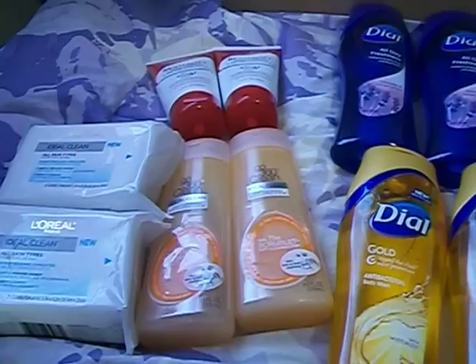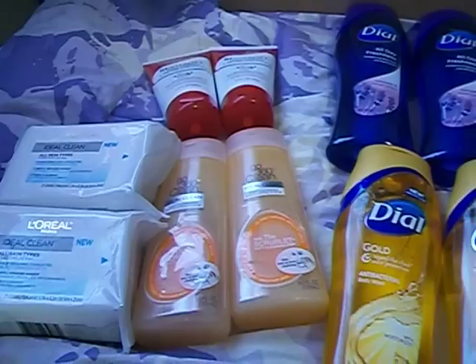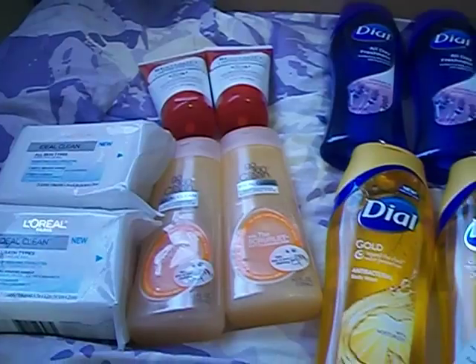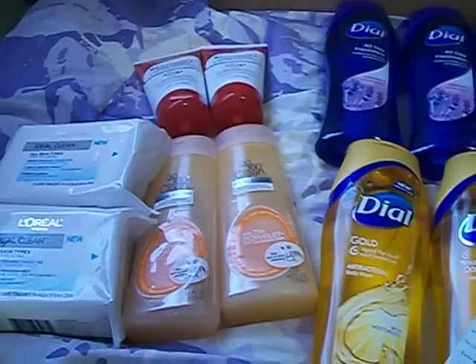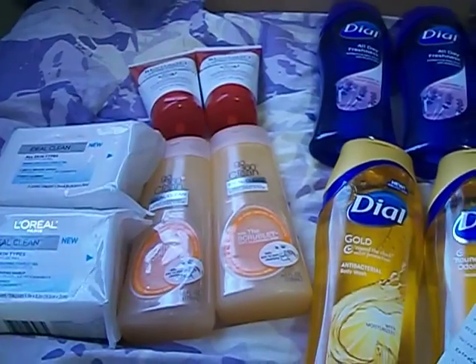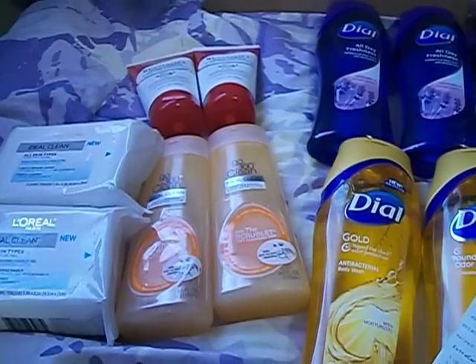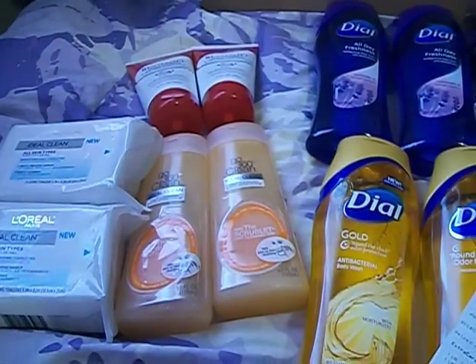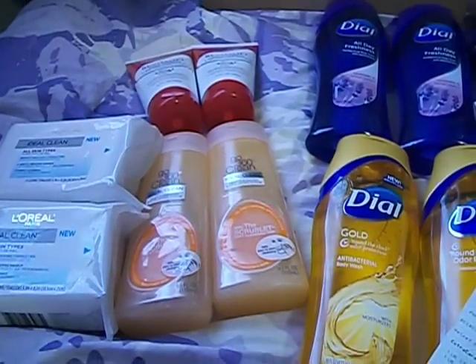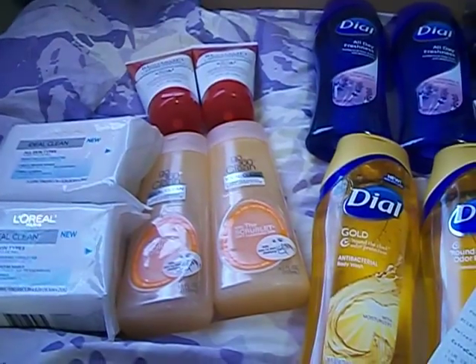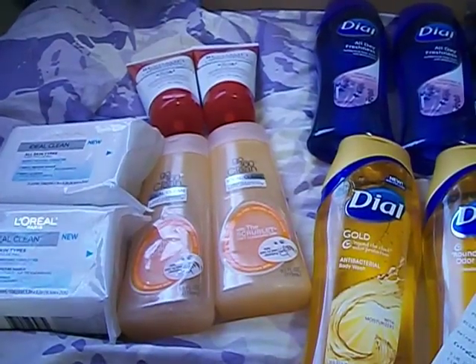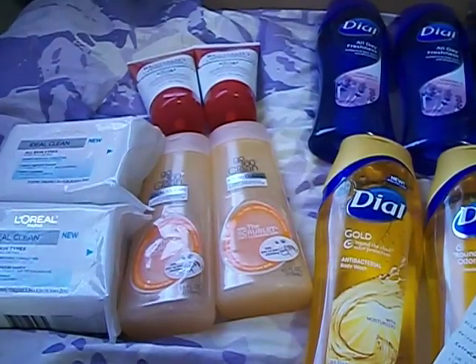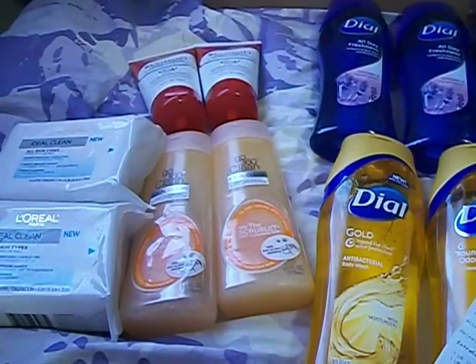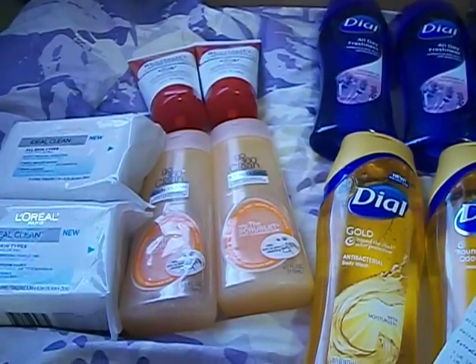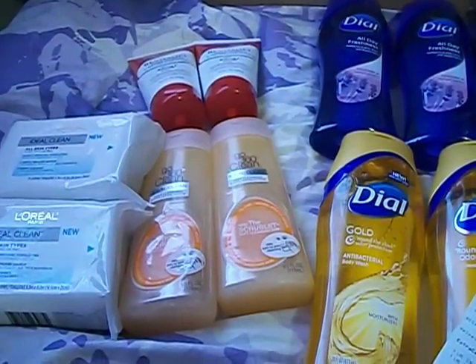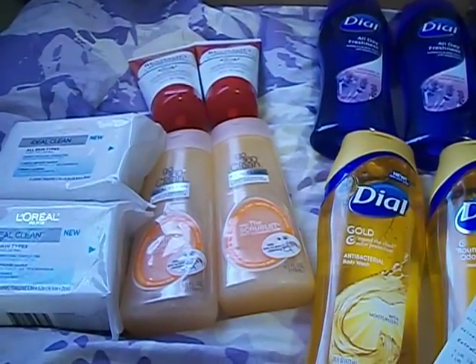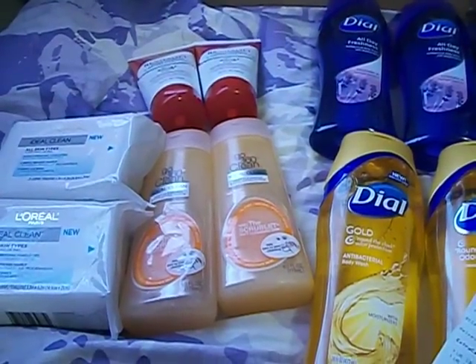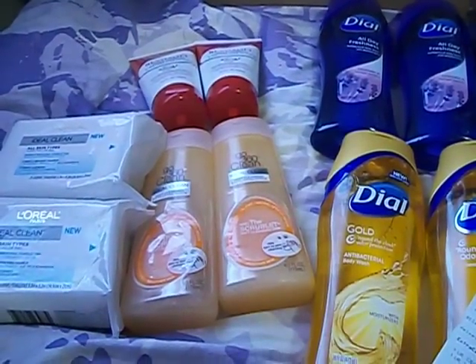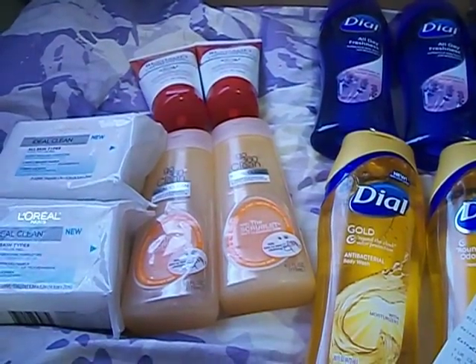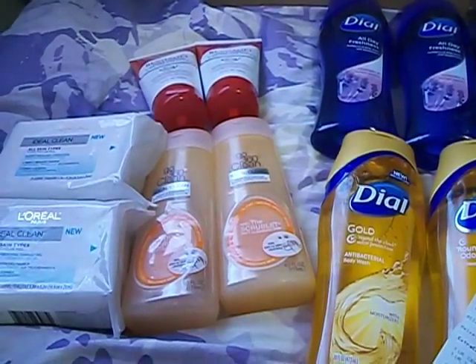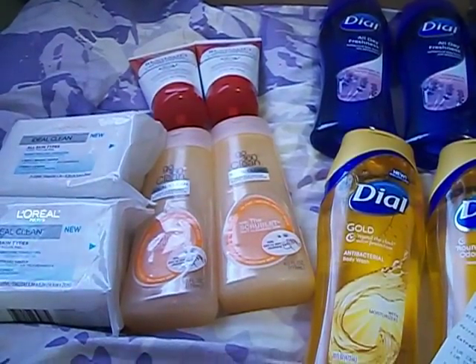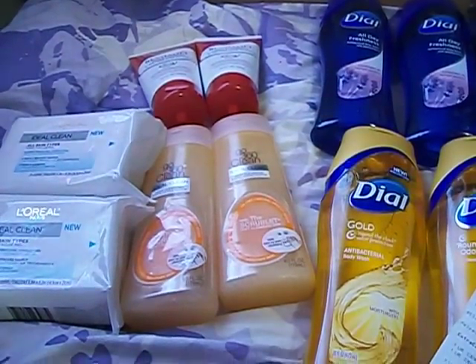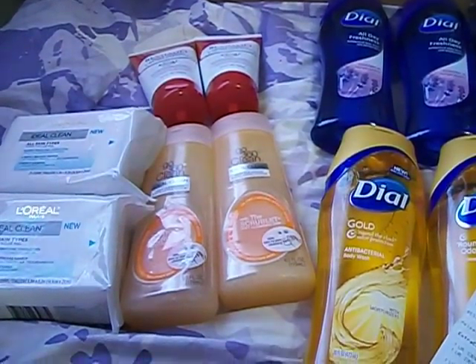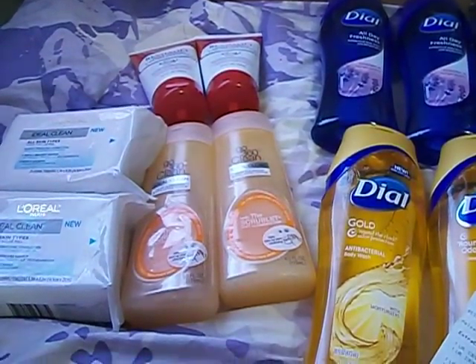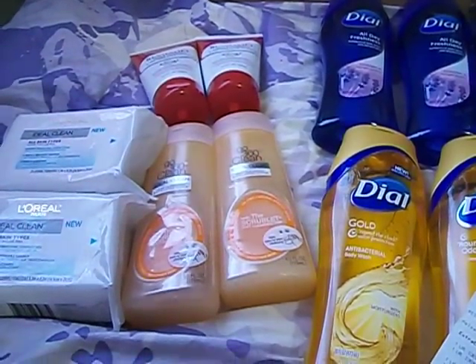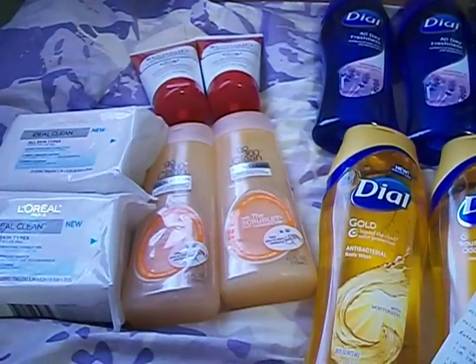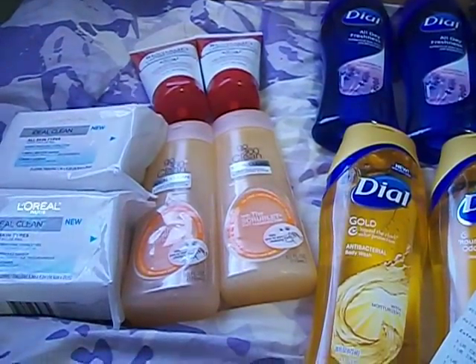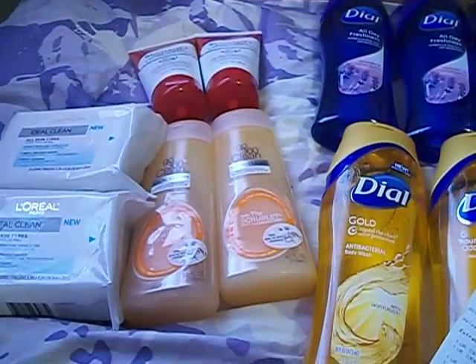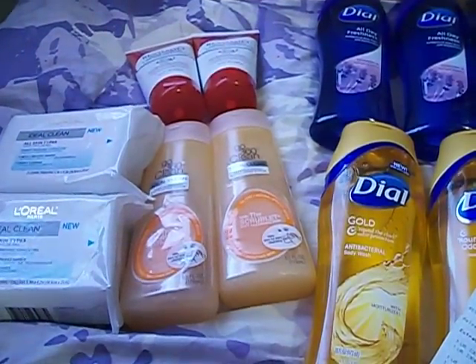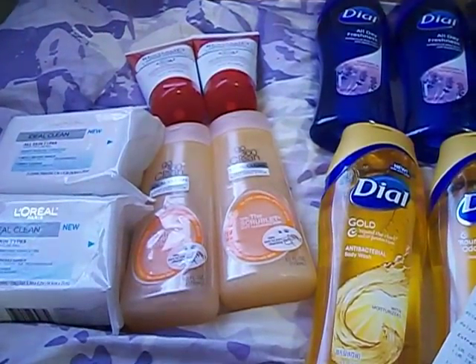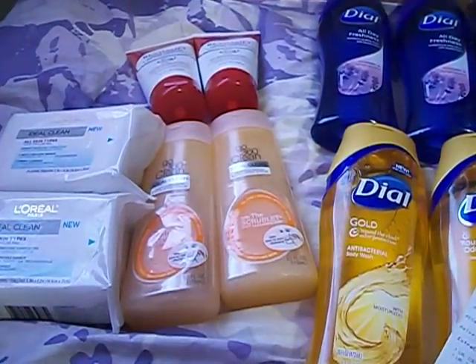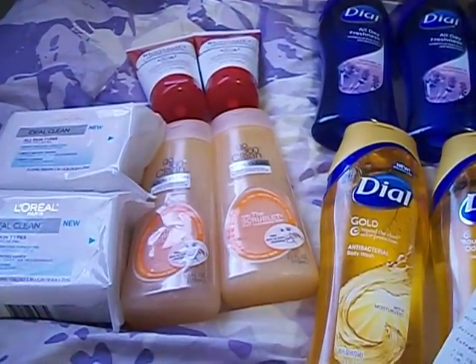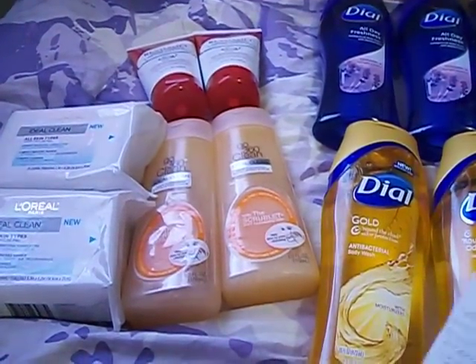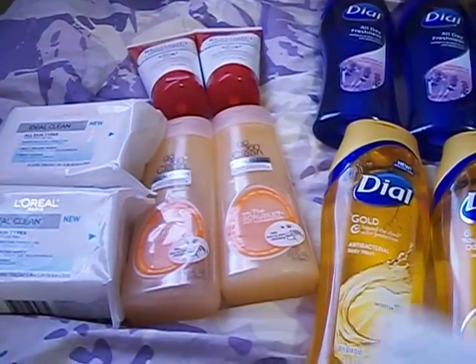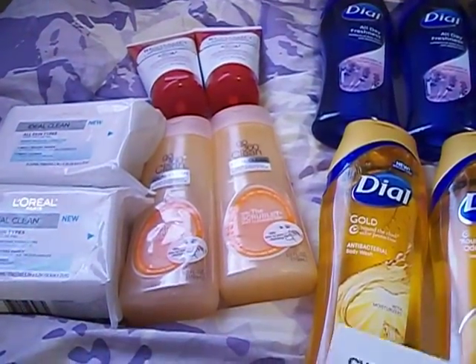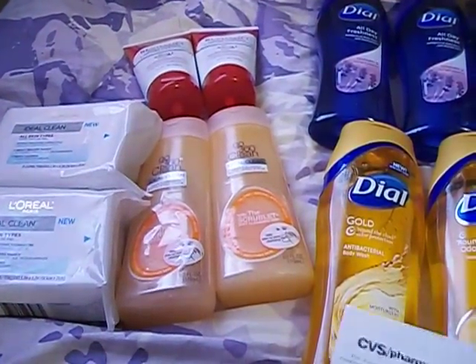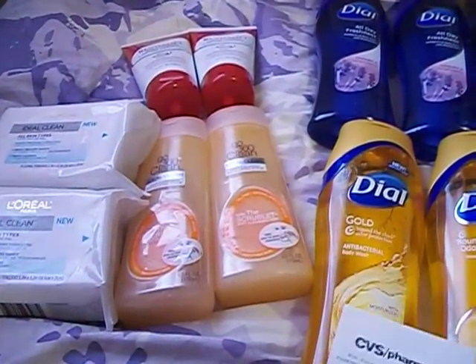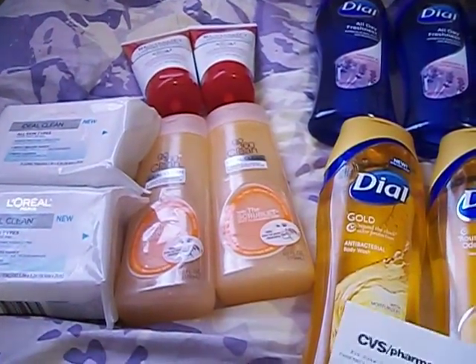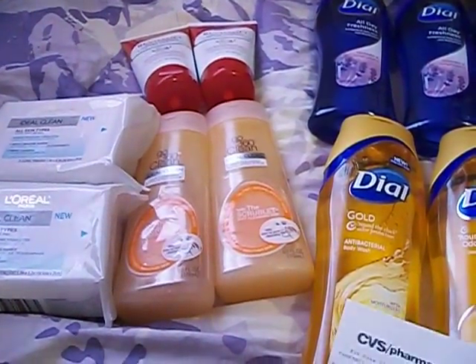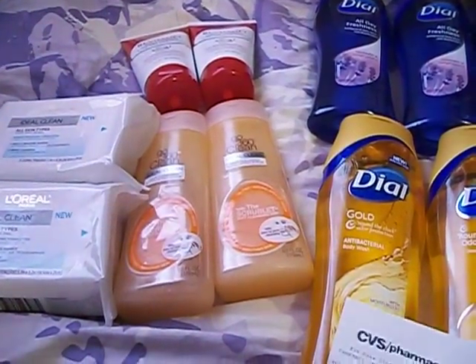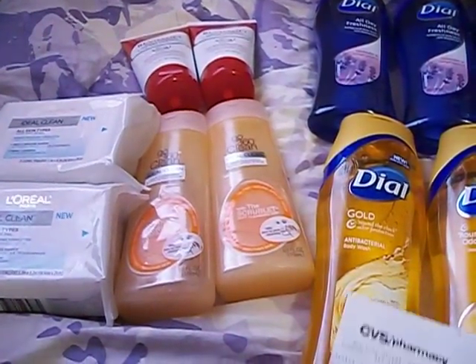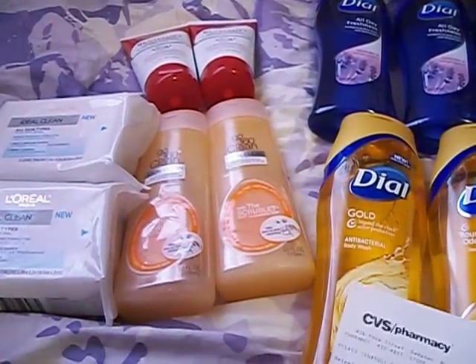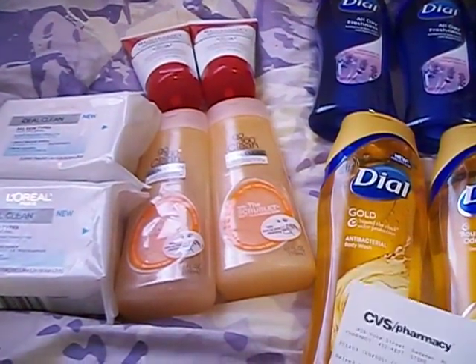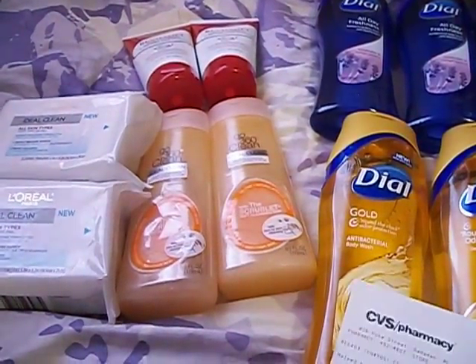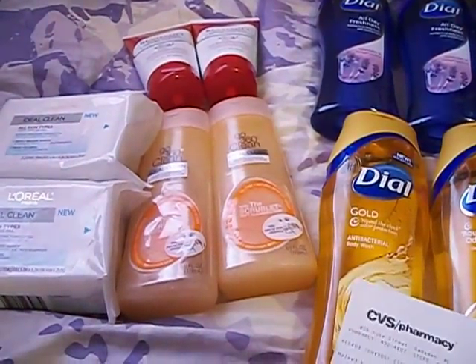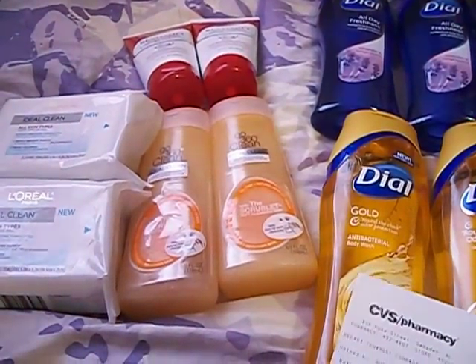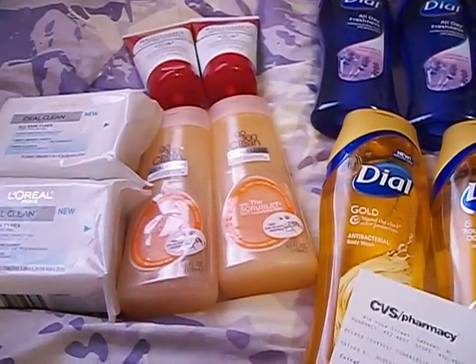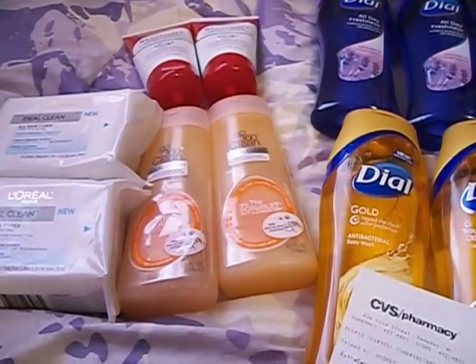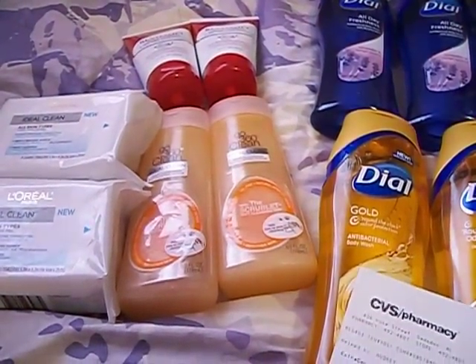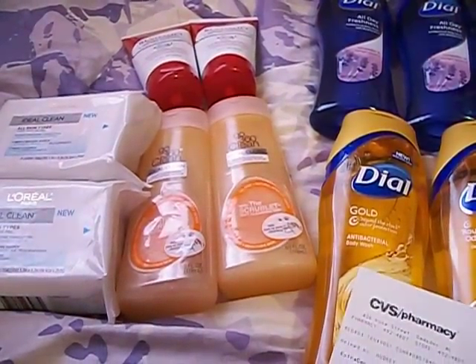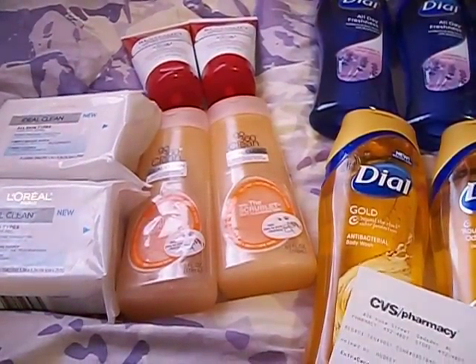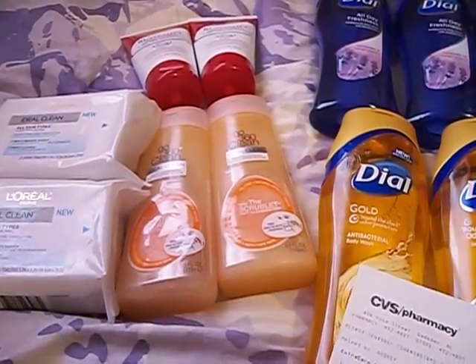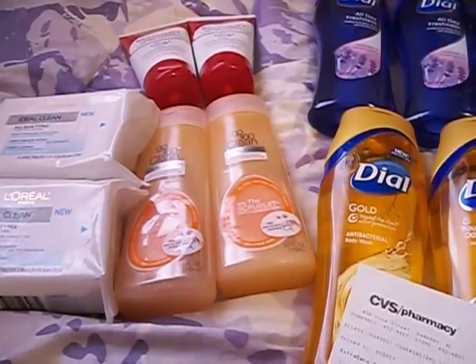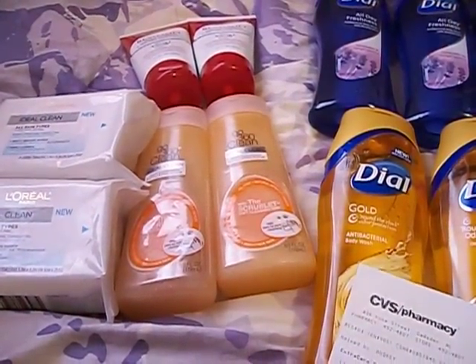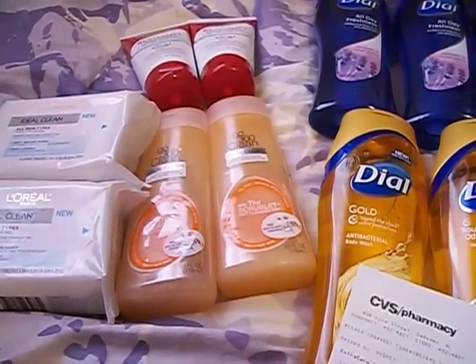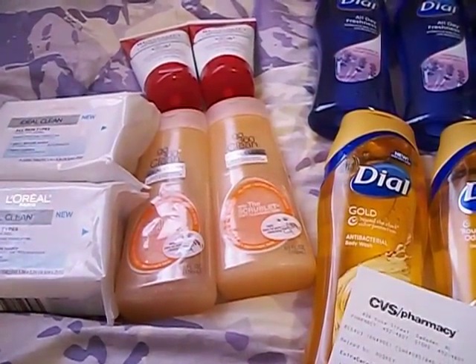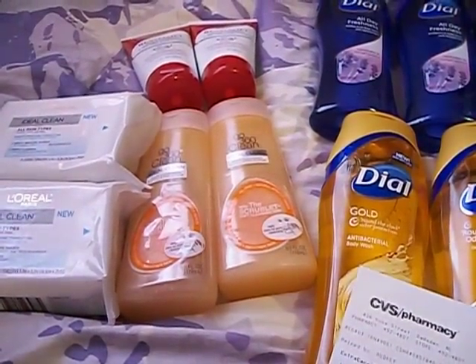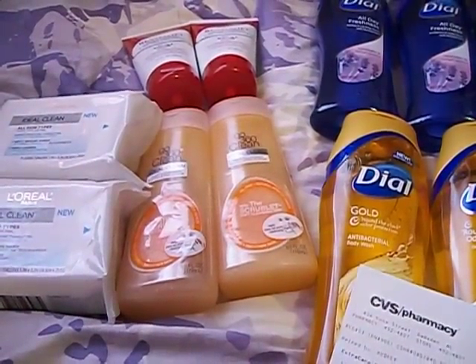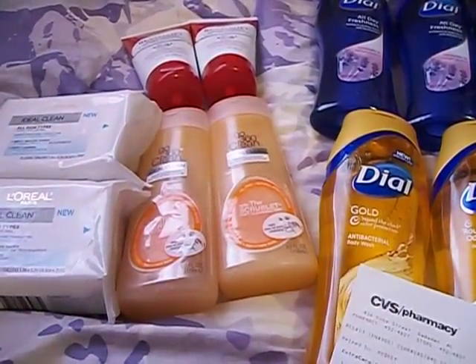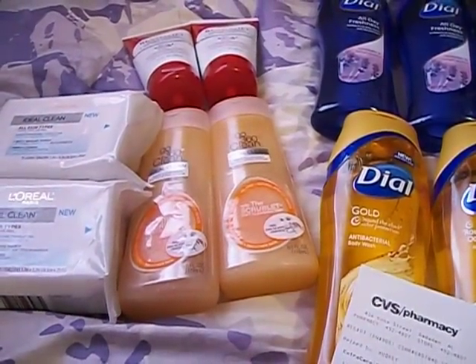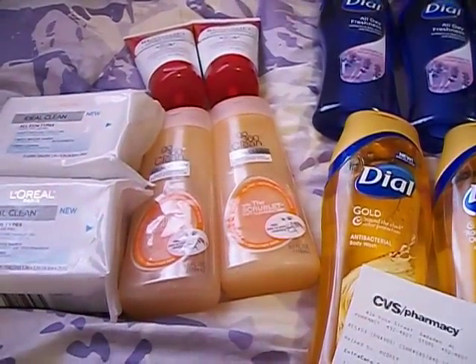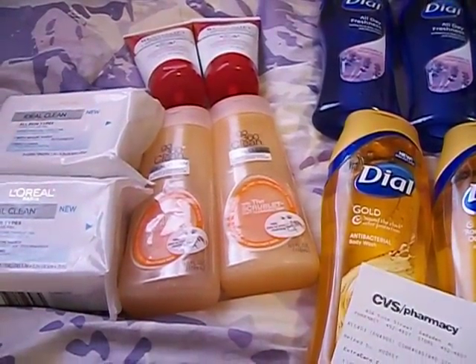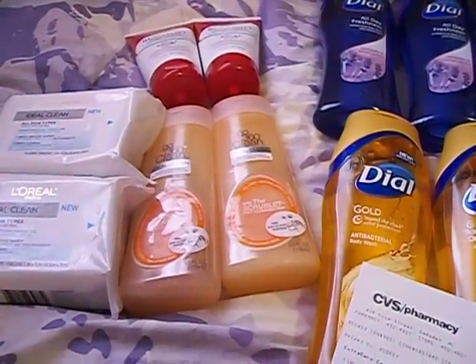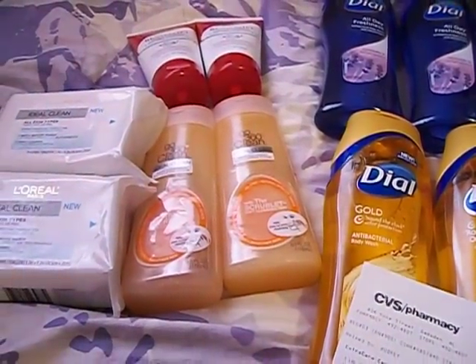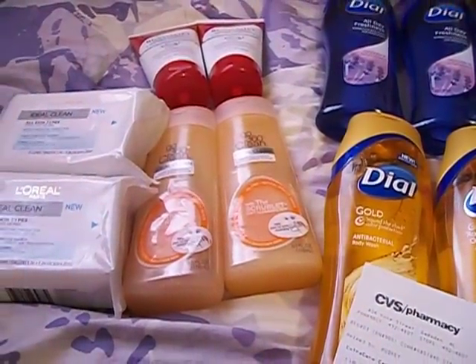Hello everyone, it's the Bath and Beauty Freak and I'm here today to show you my CVS haul for the week starting June 22nd.